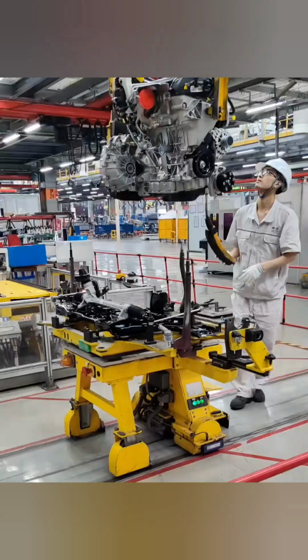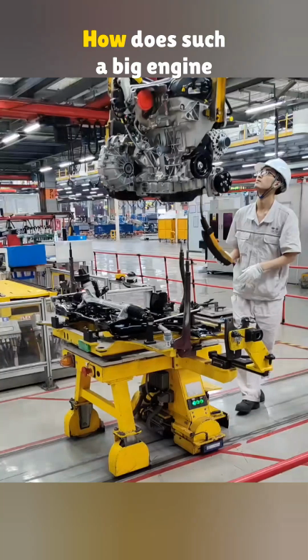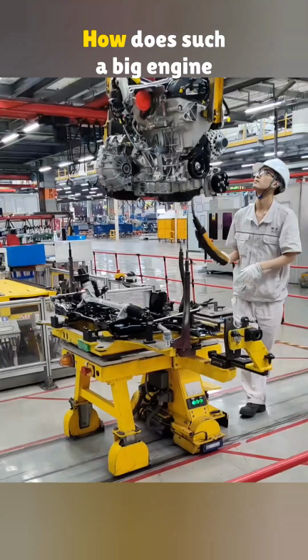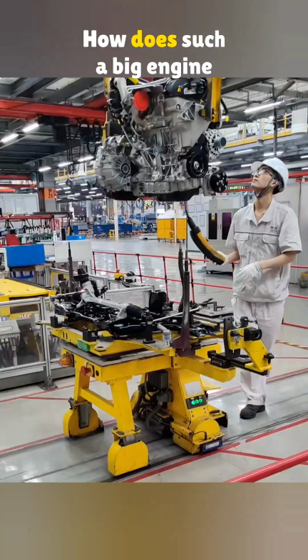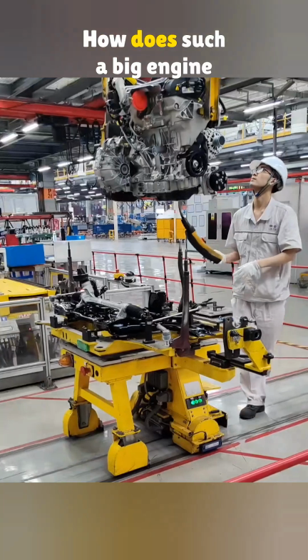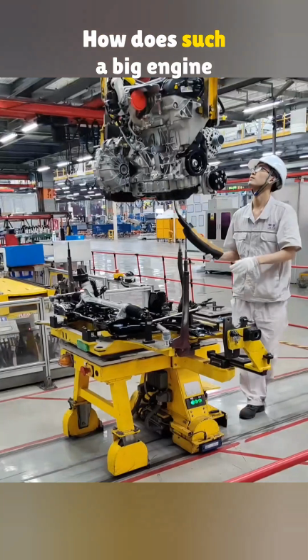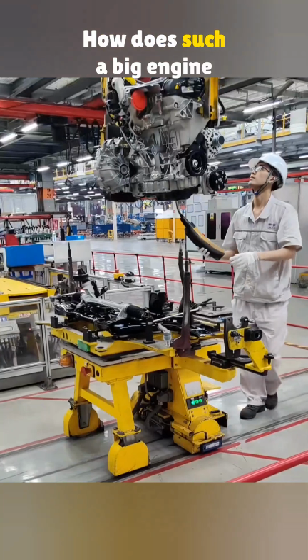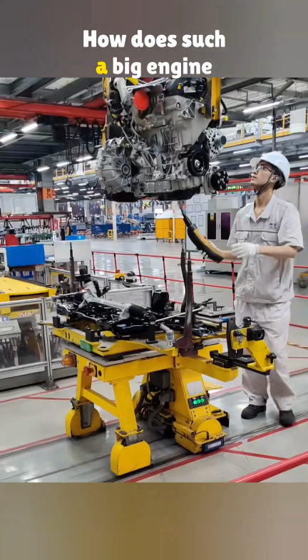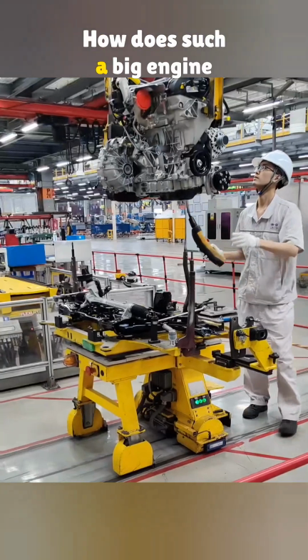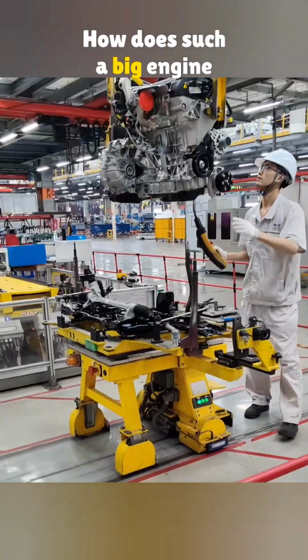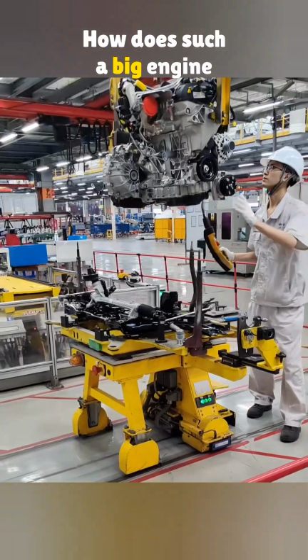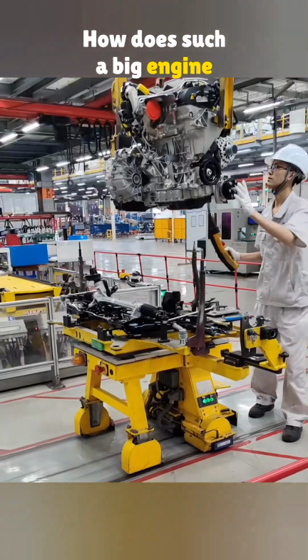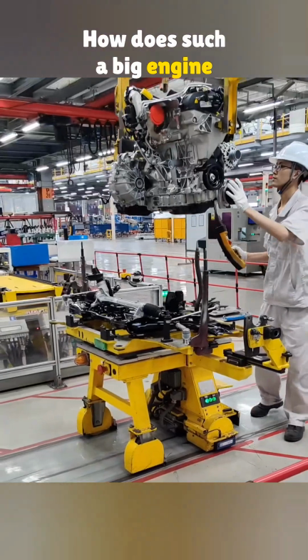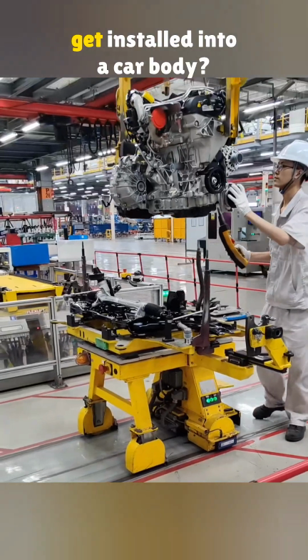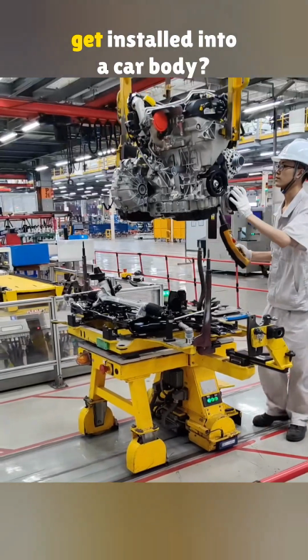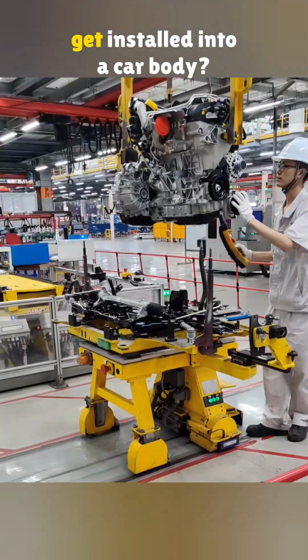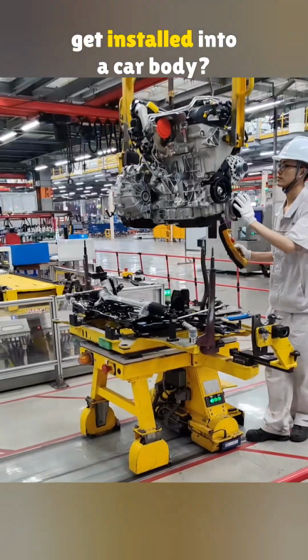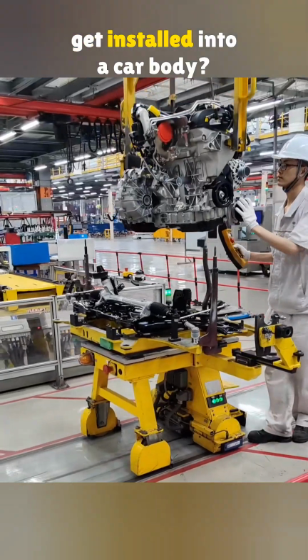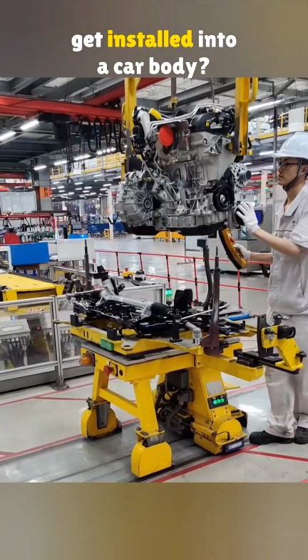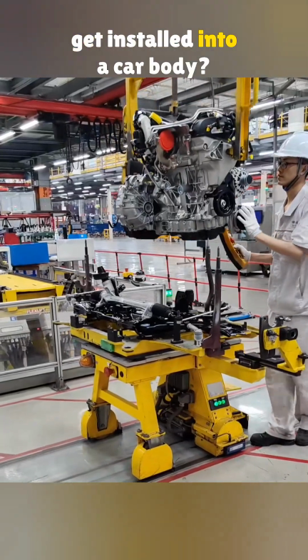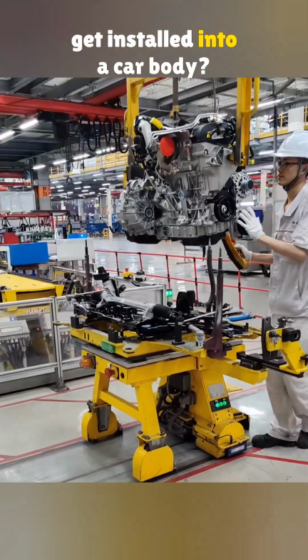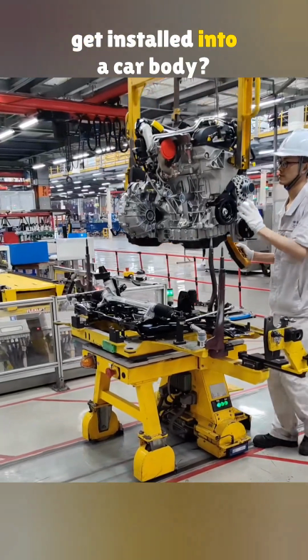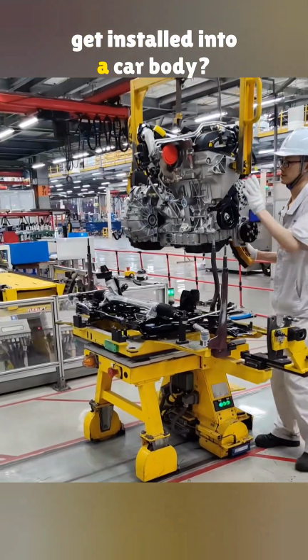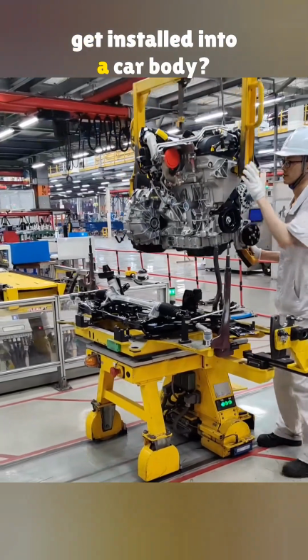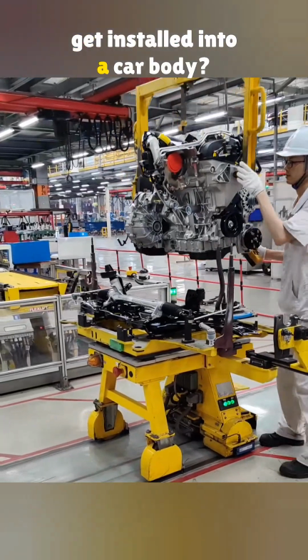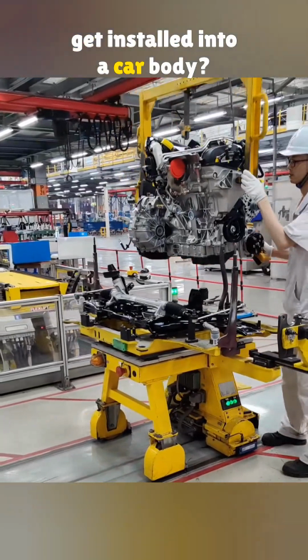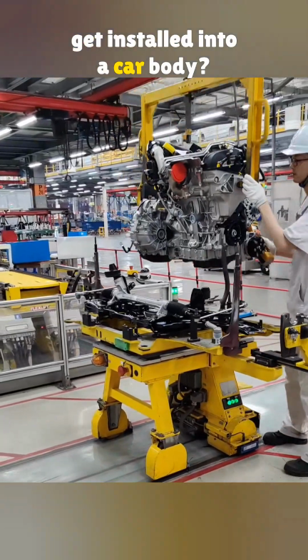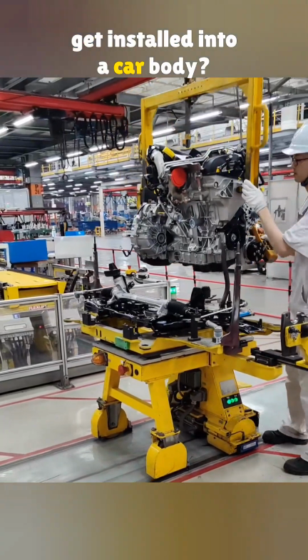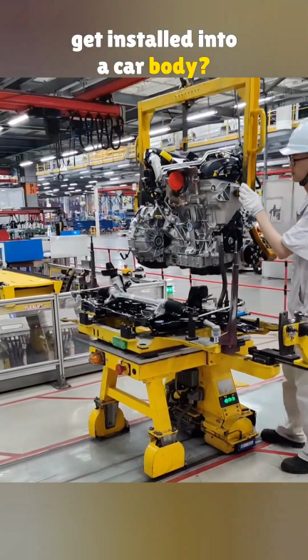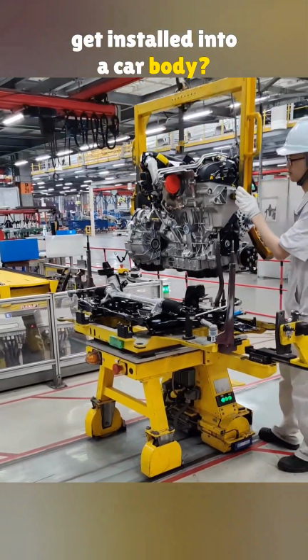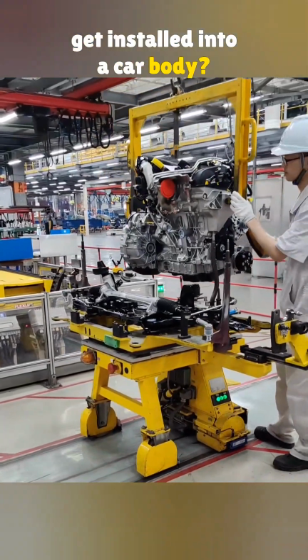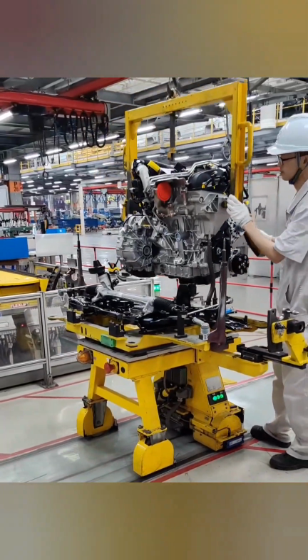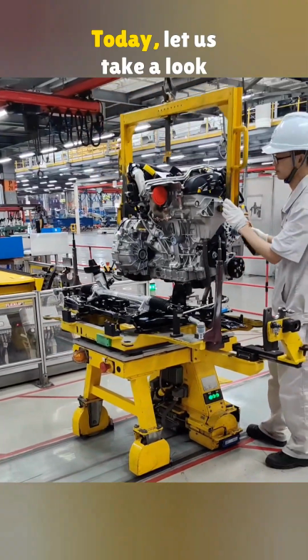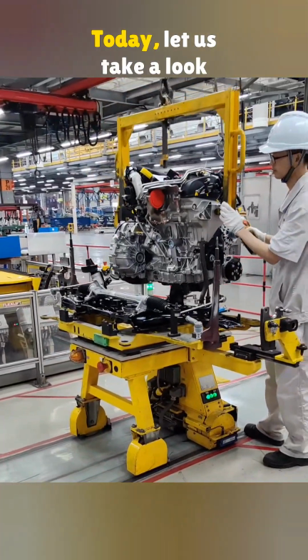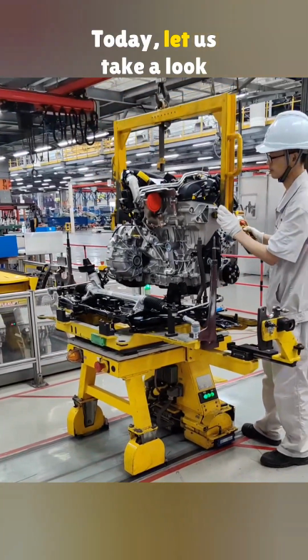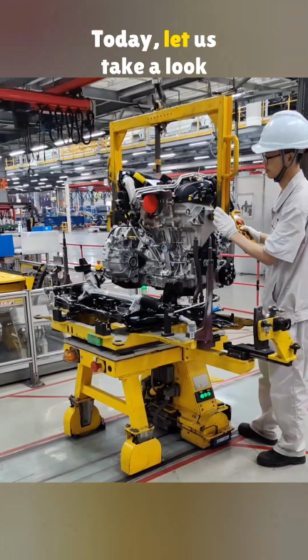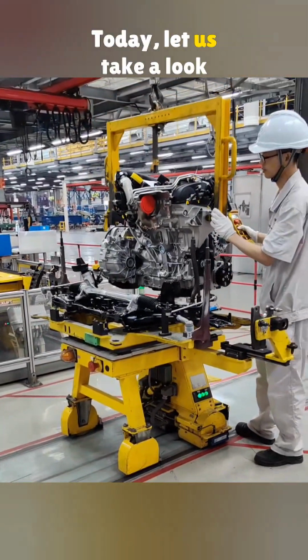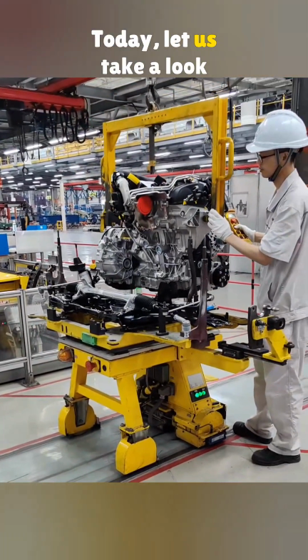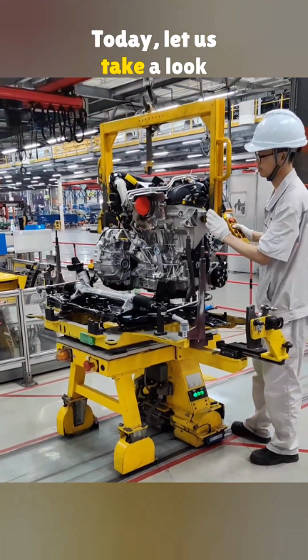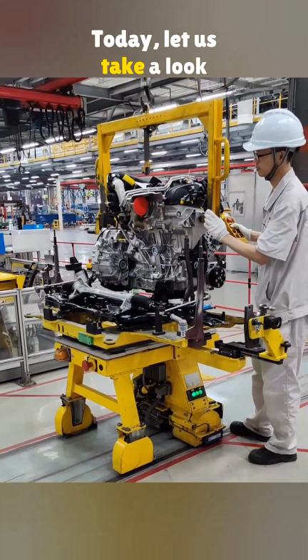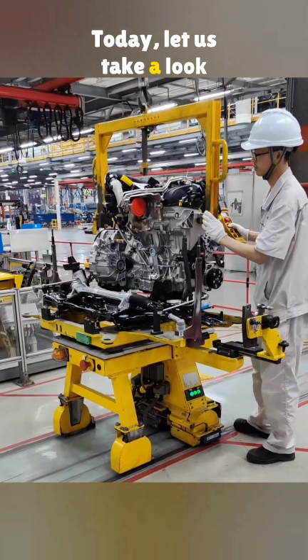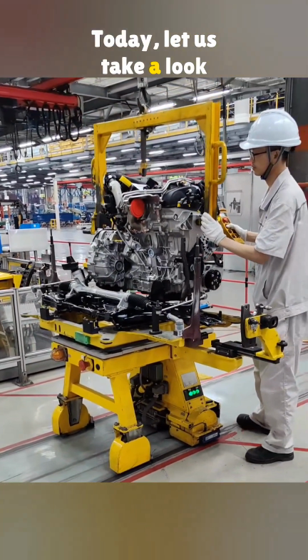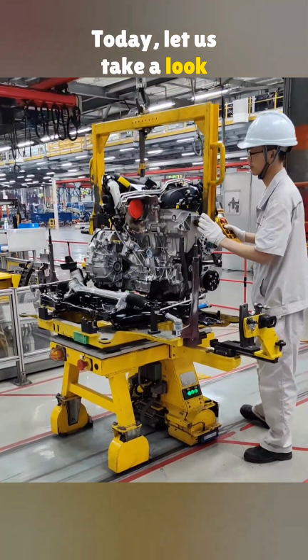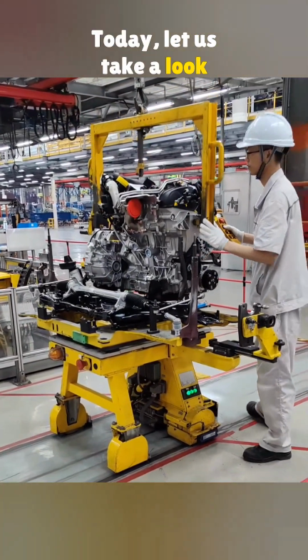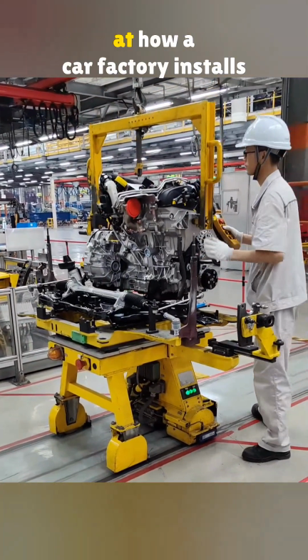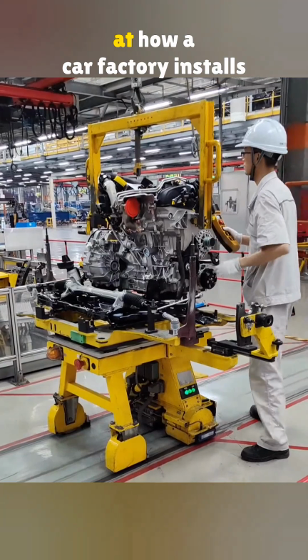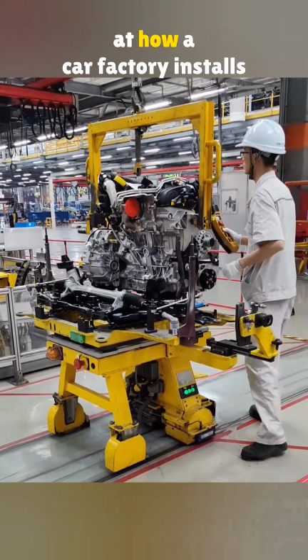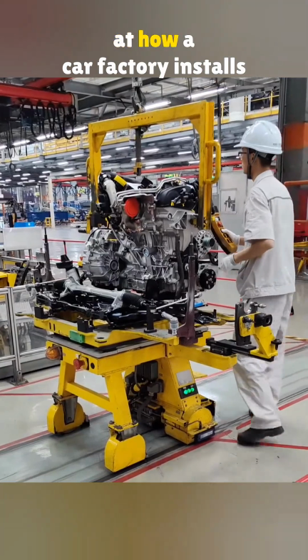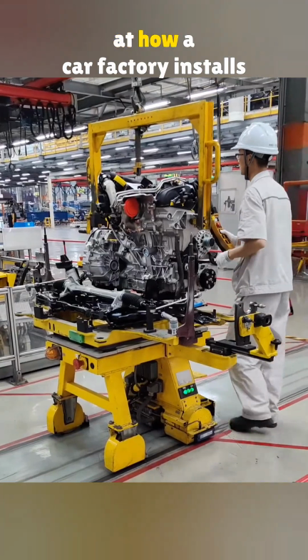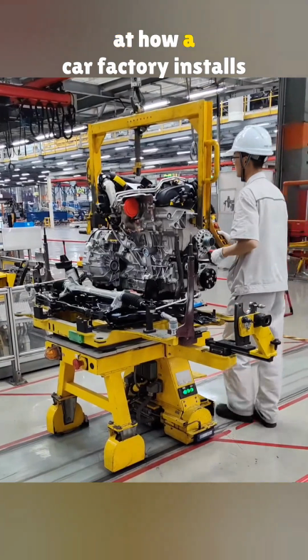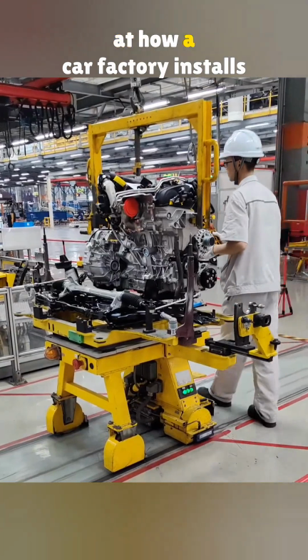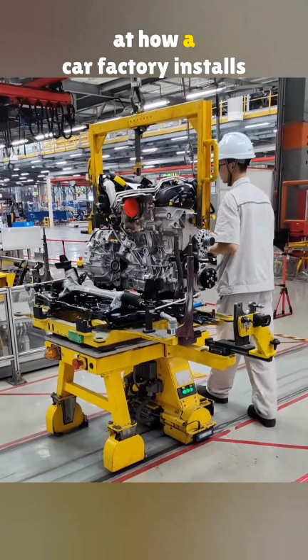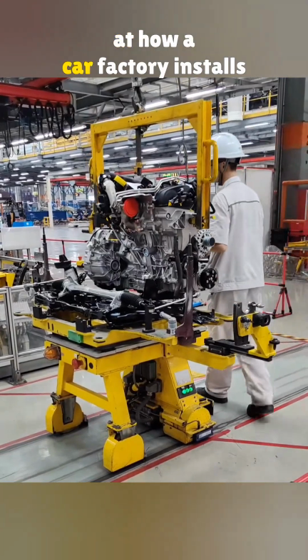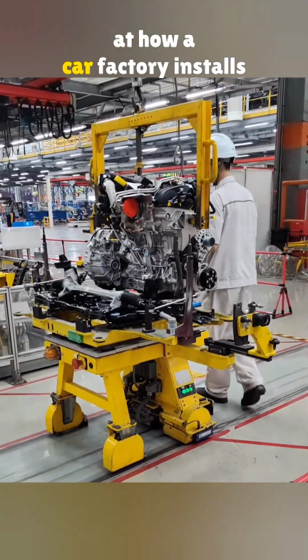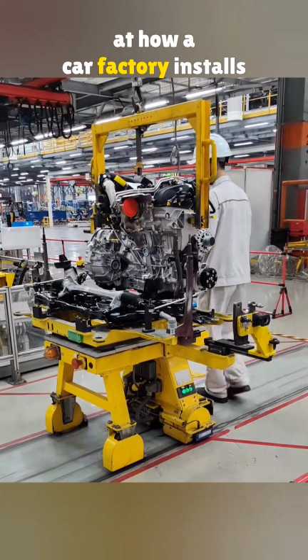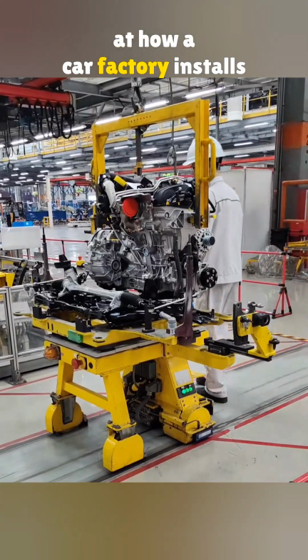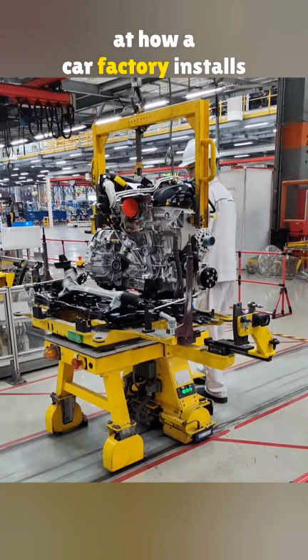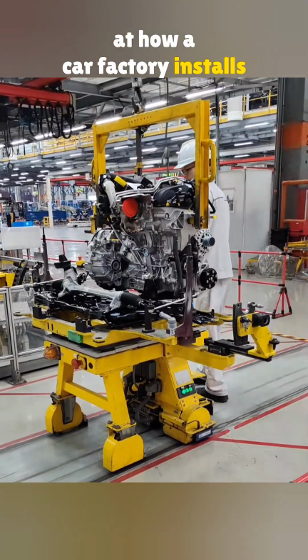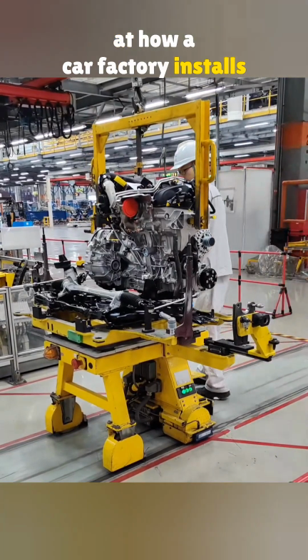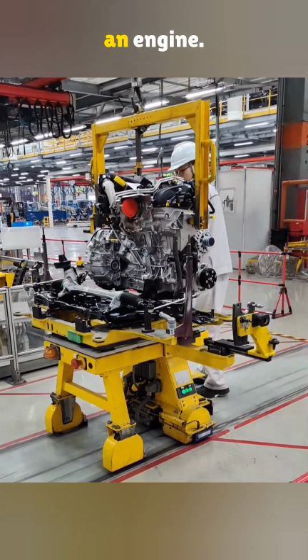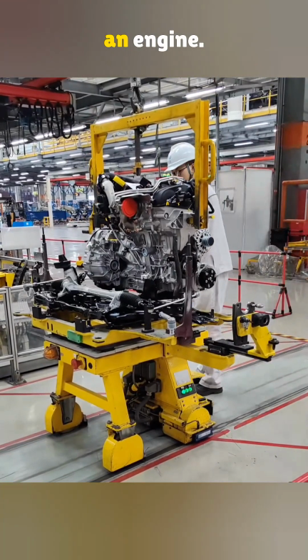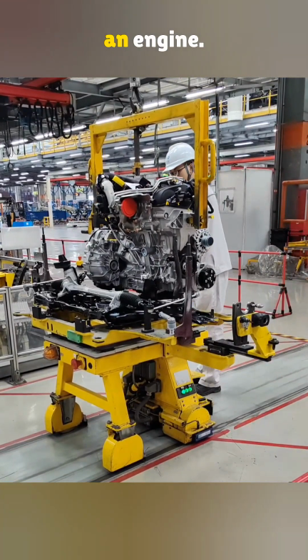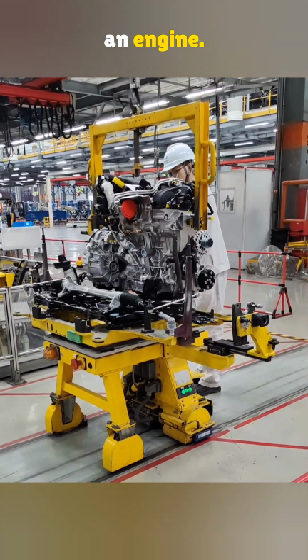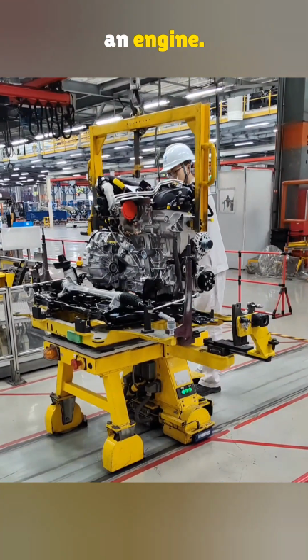How does such a big engine get installed into a car body? Today, let us take a look at how a car factory installs an engine.